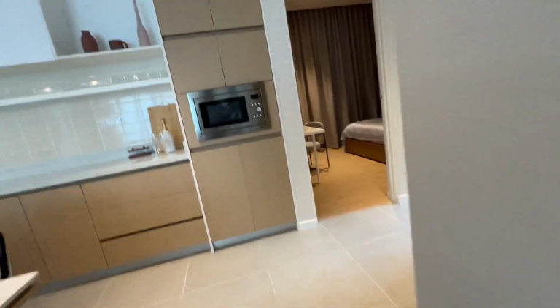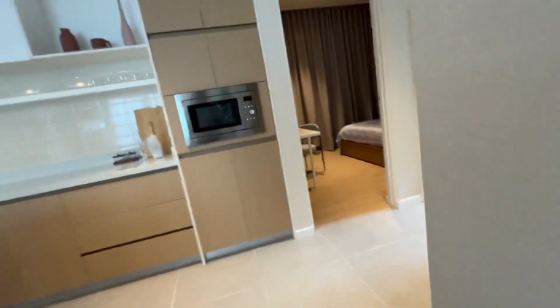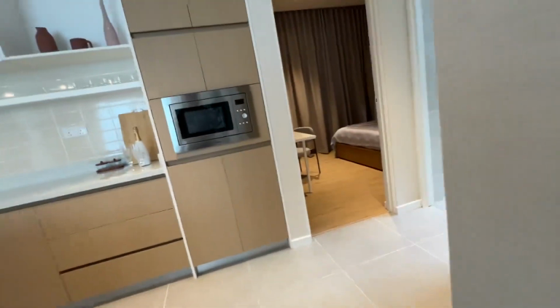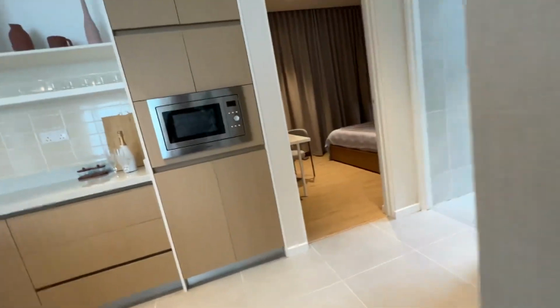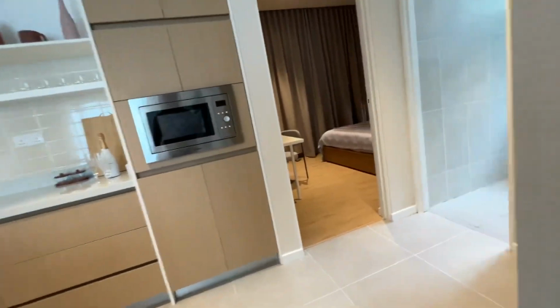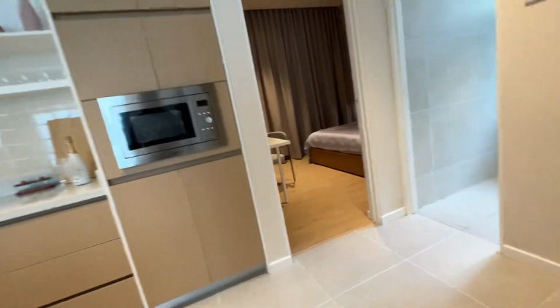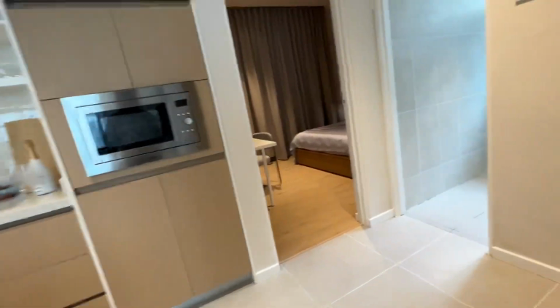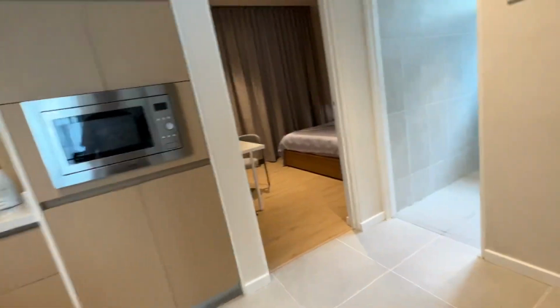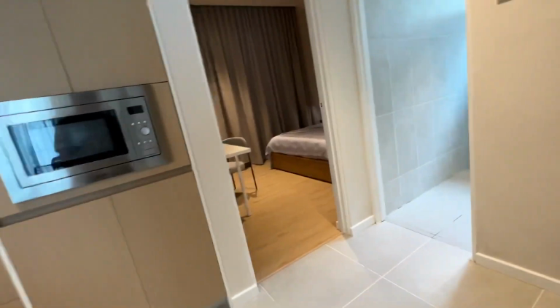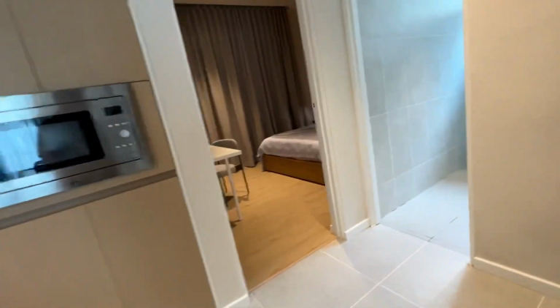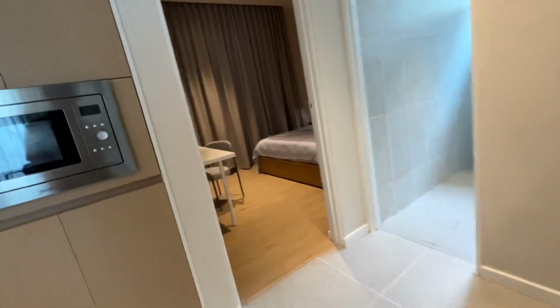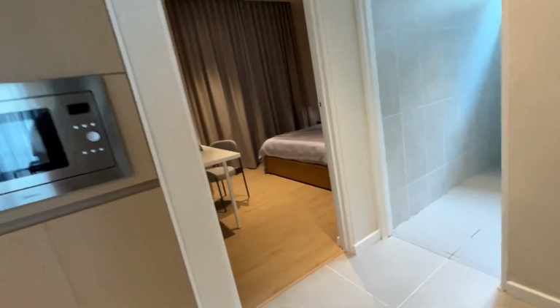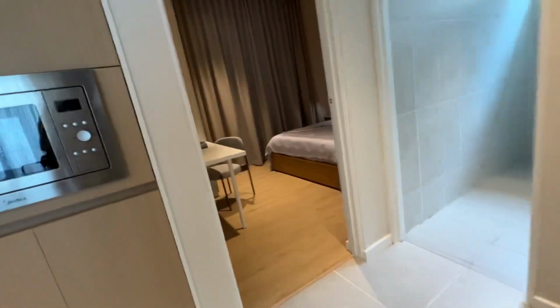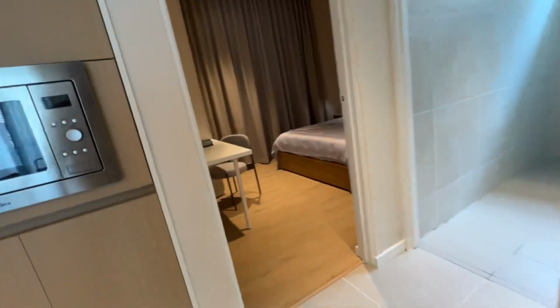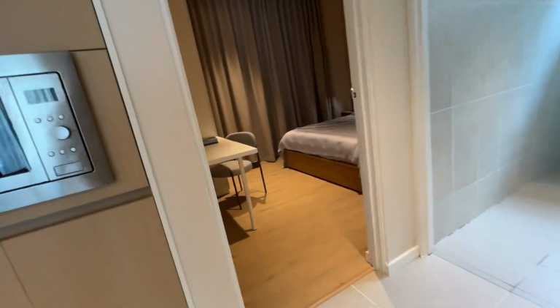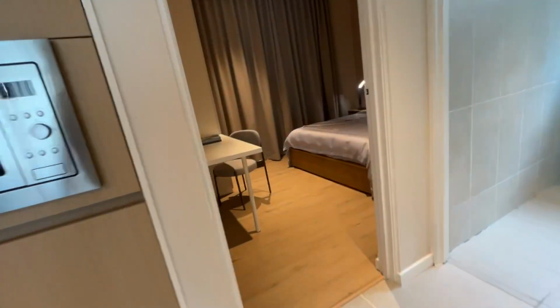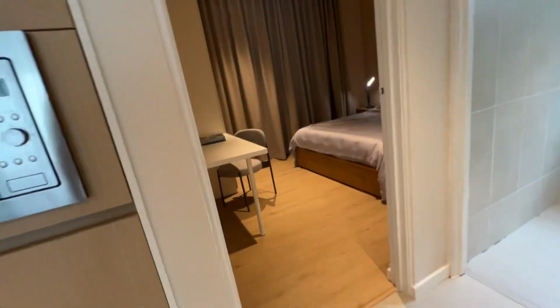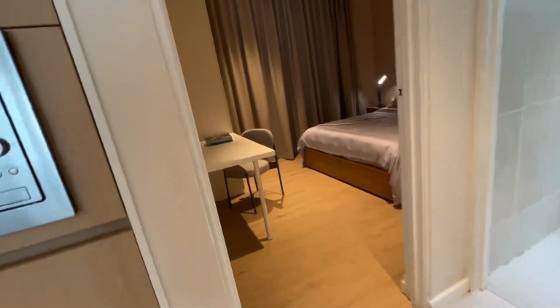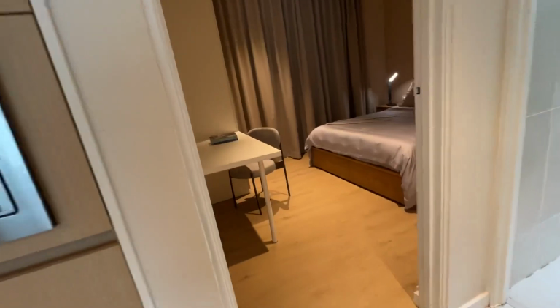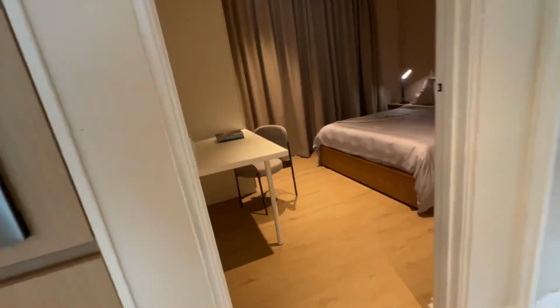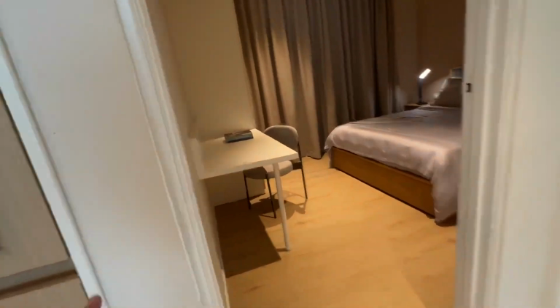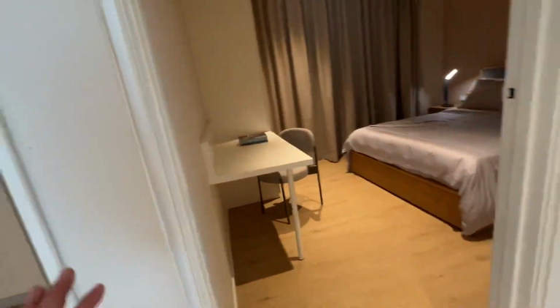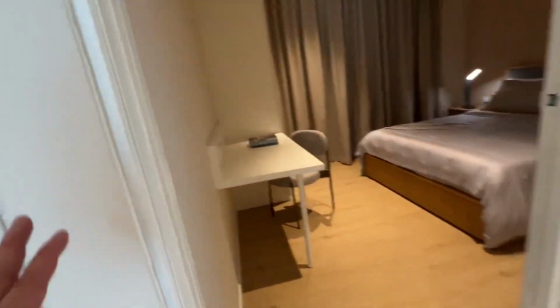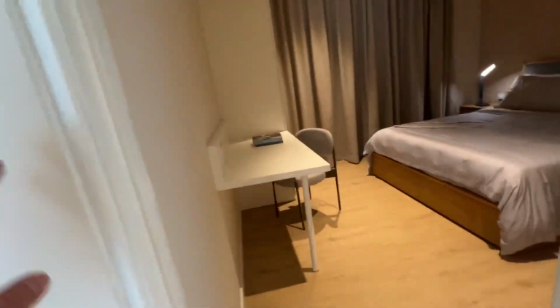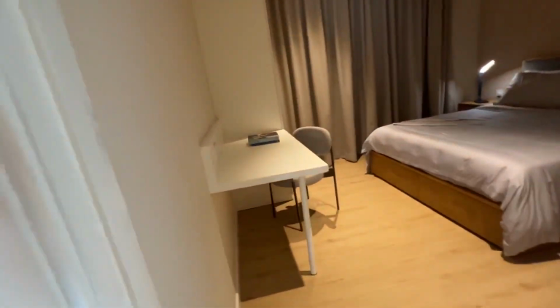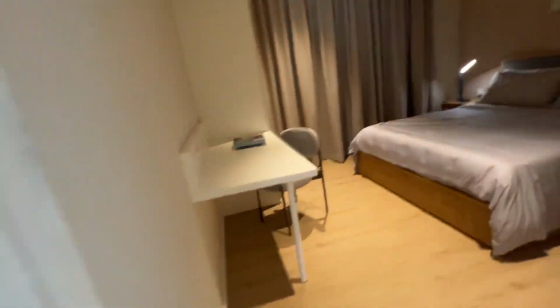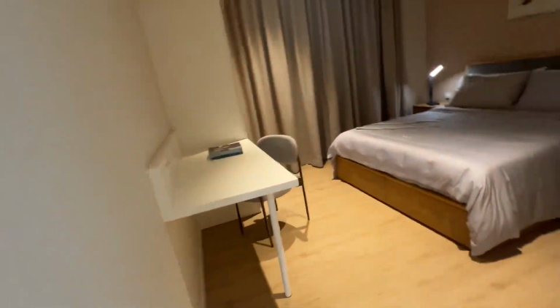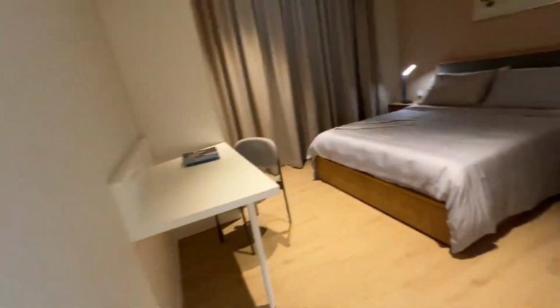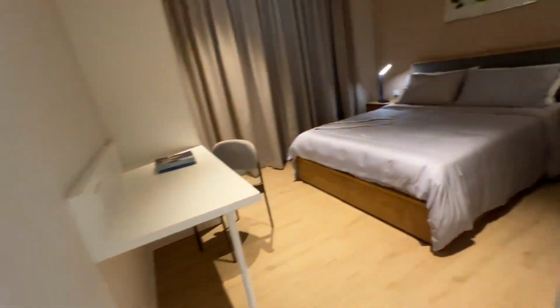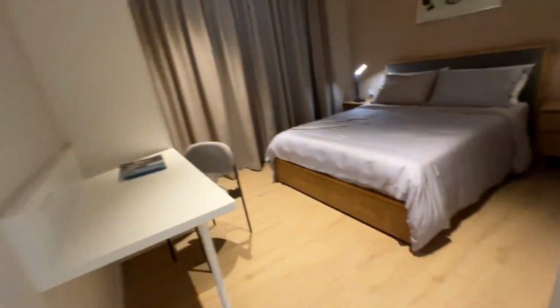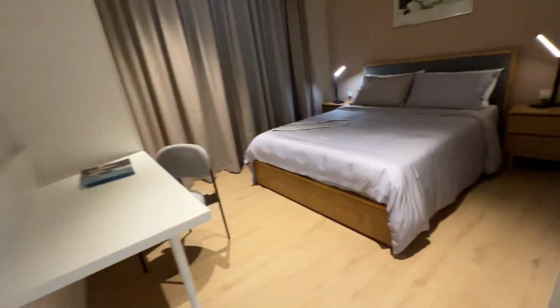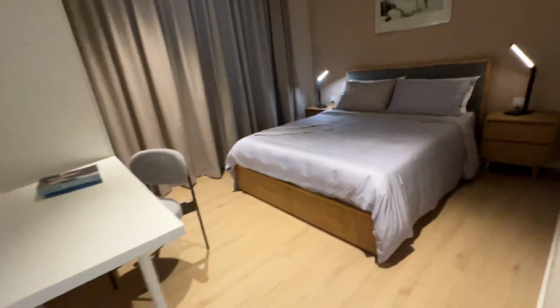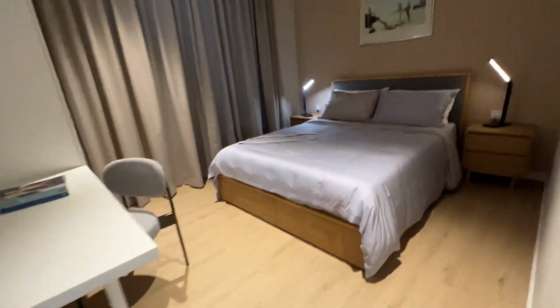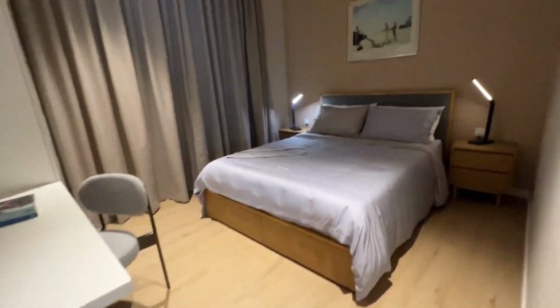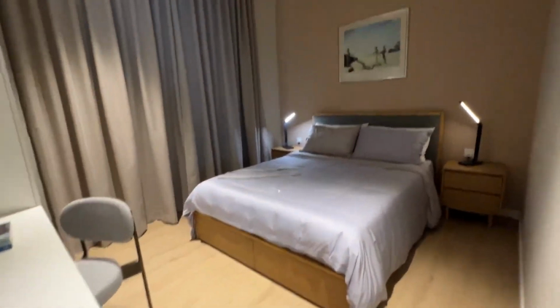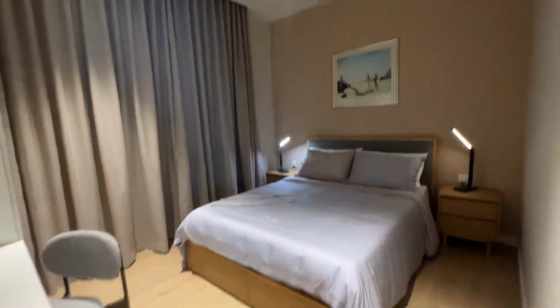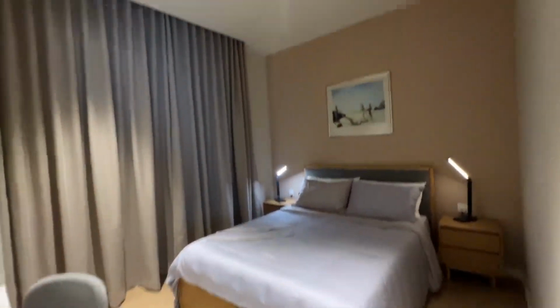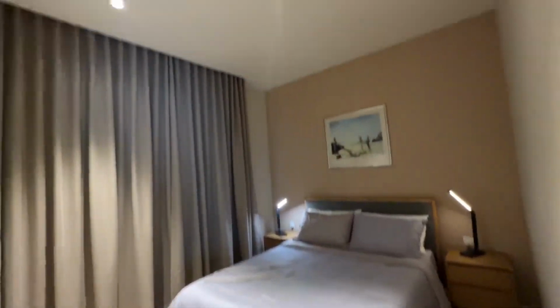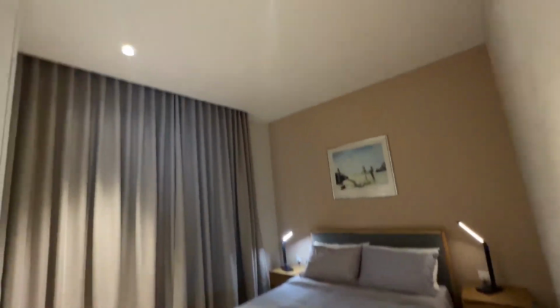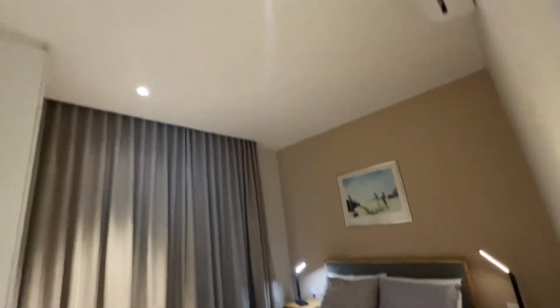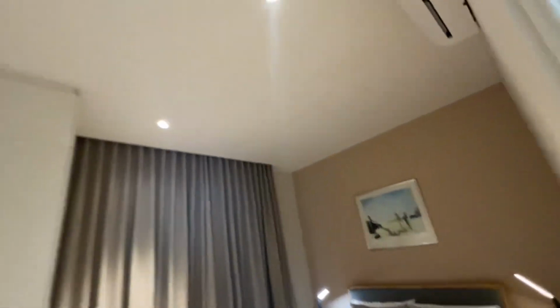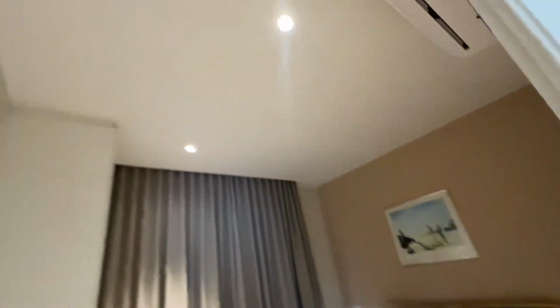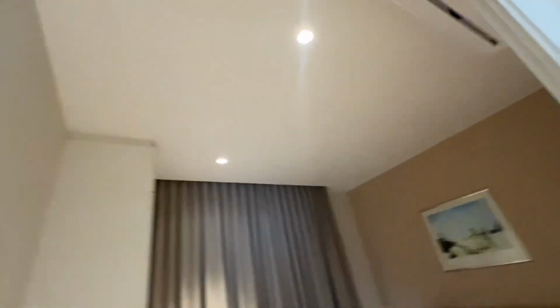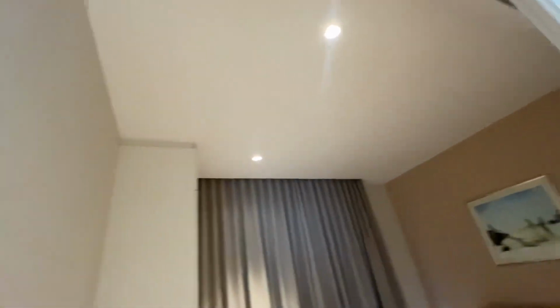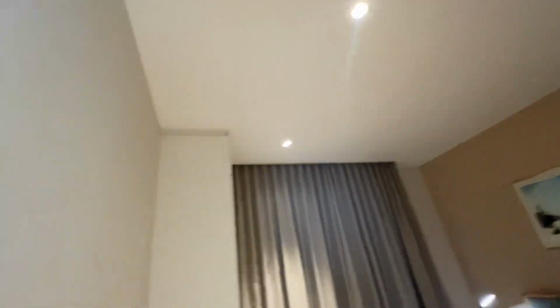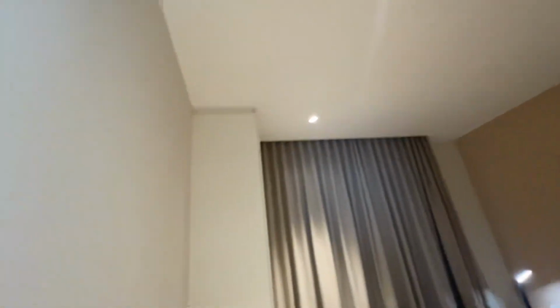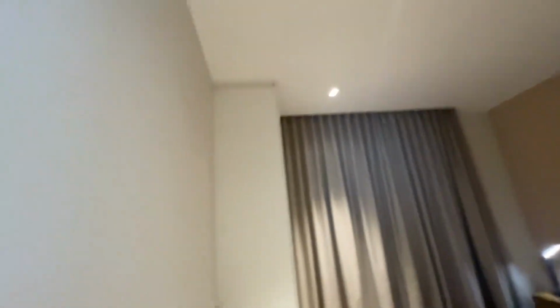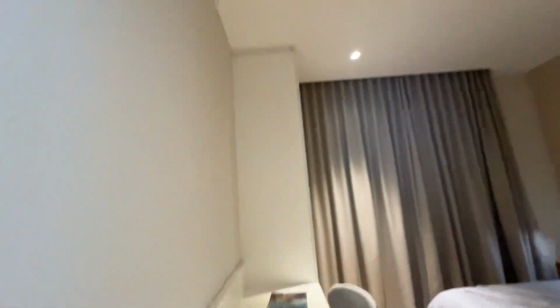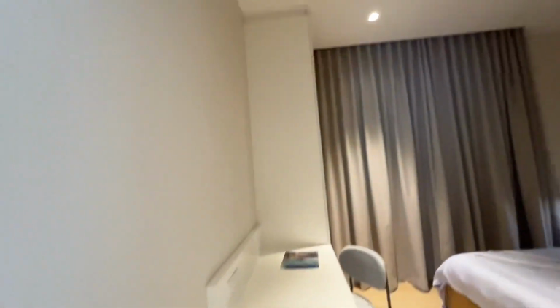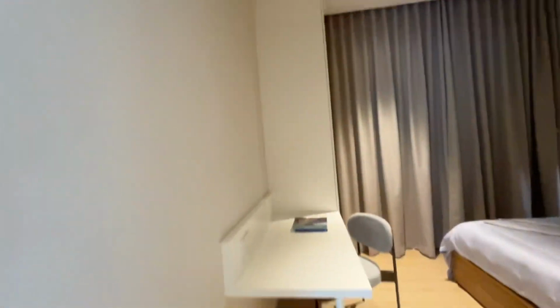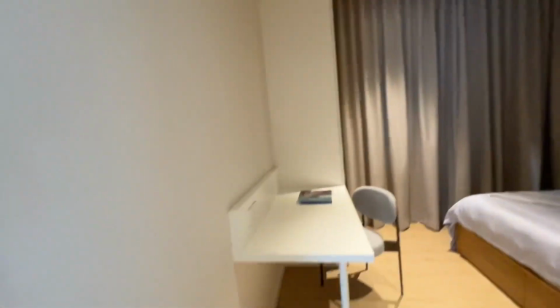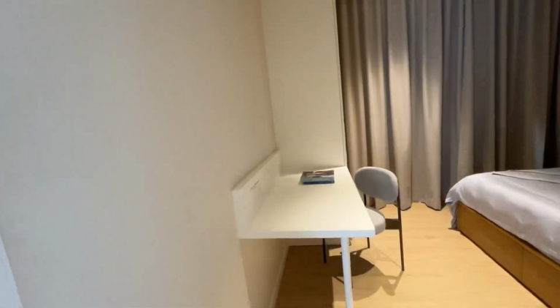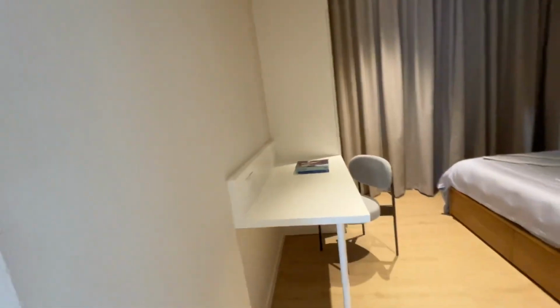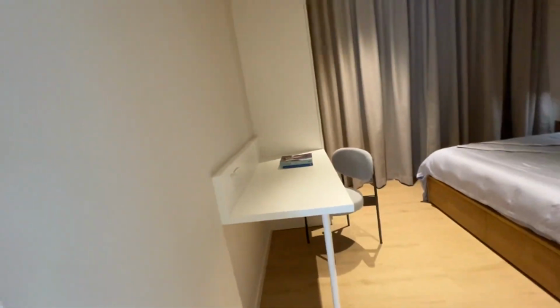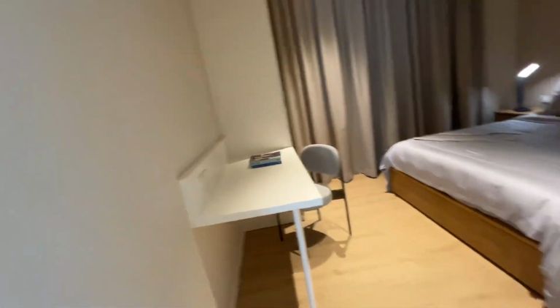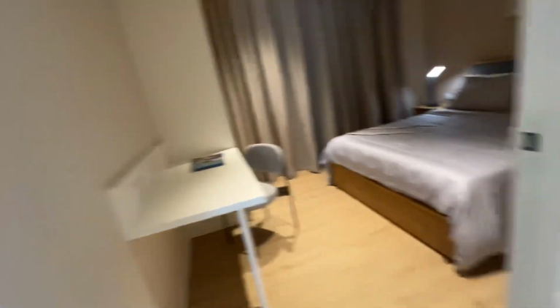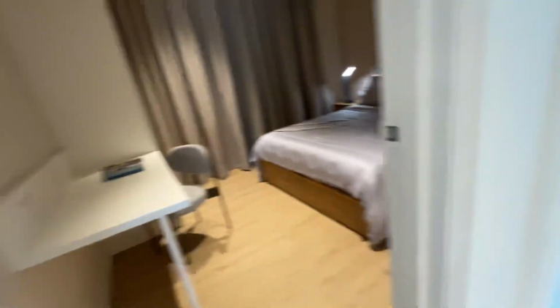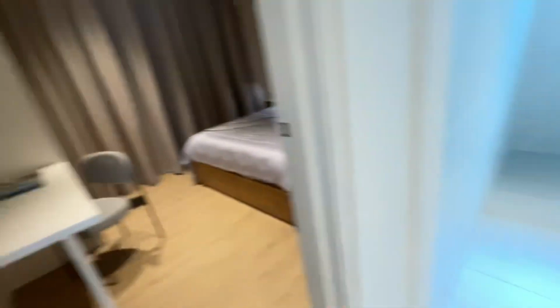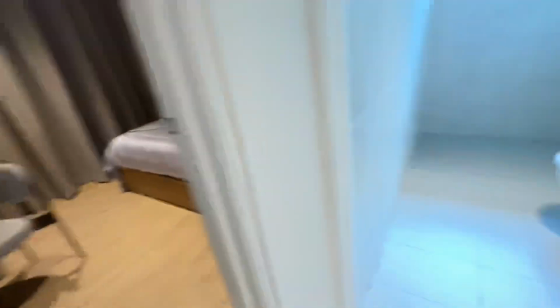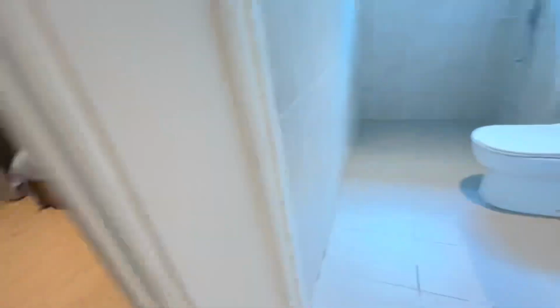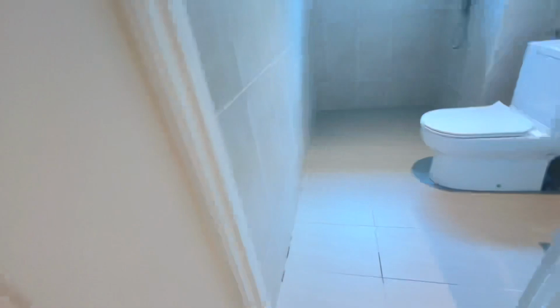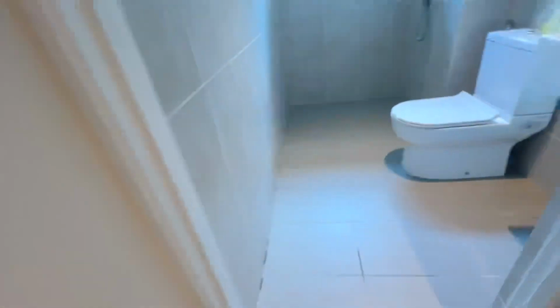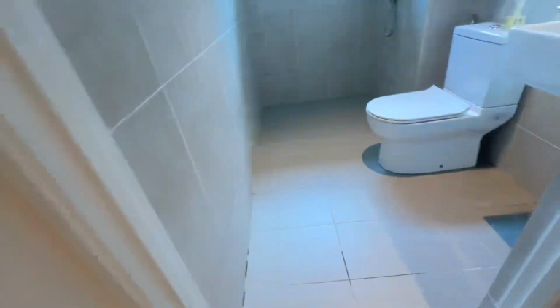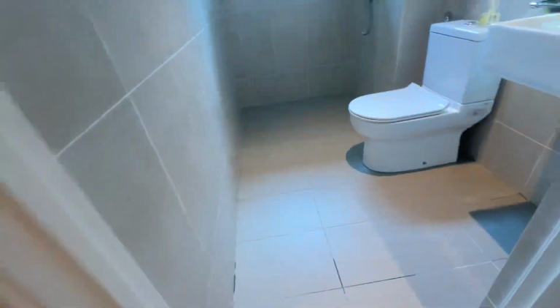Cozy. This is the third bedroom. And here is the common bathroom.